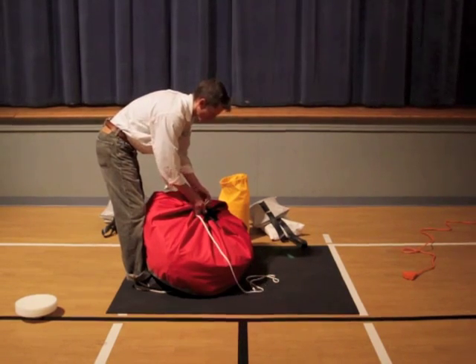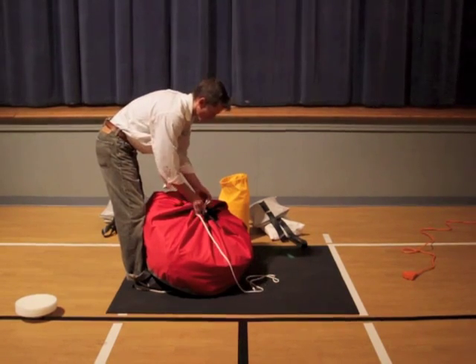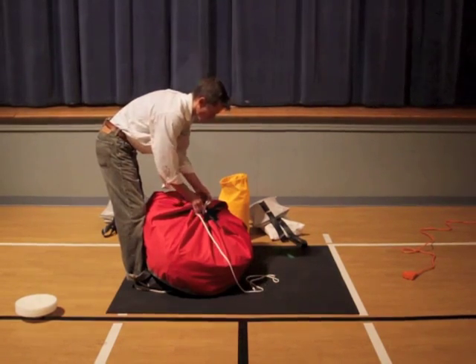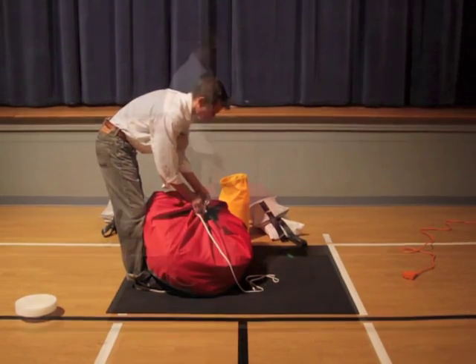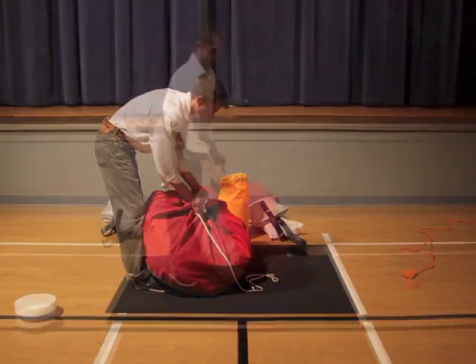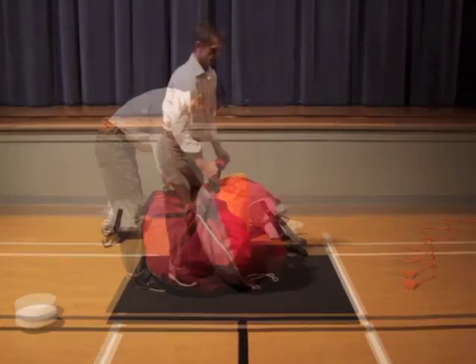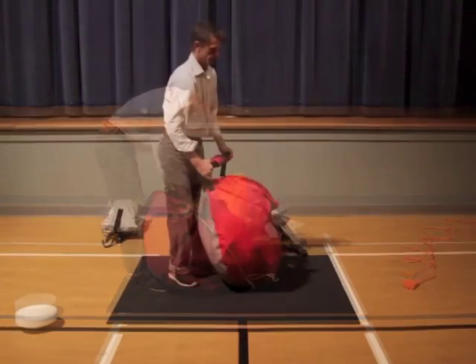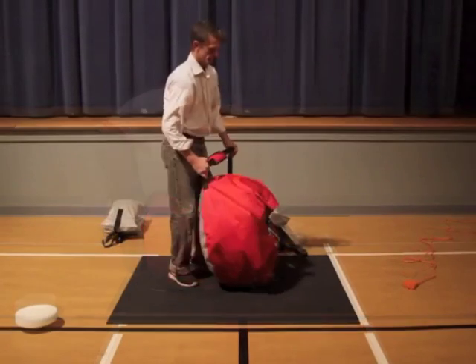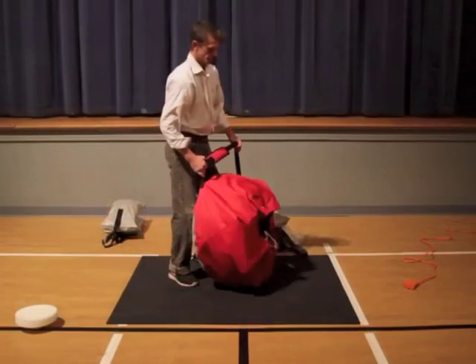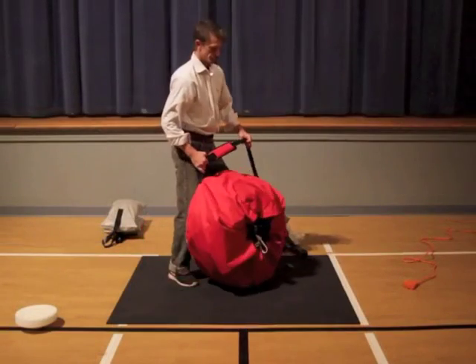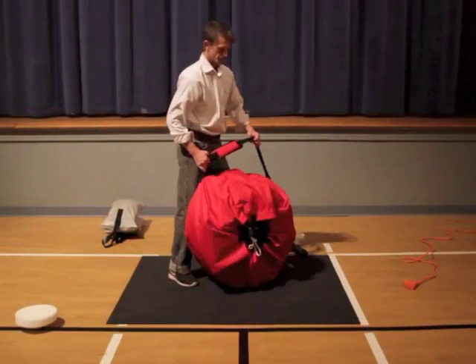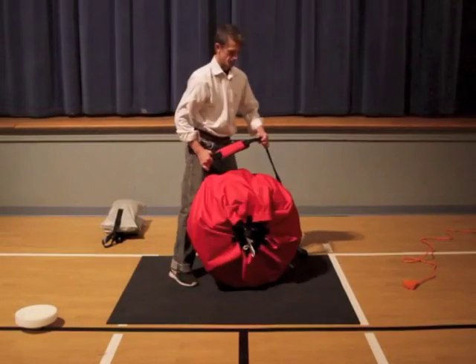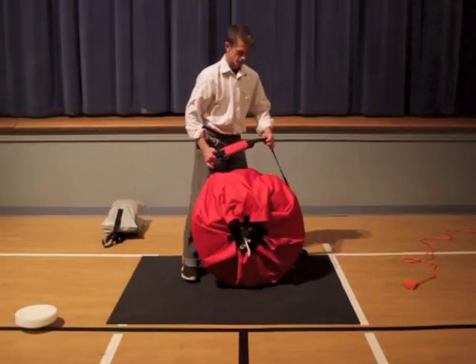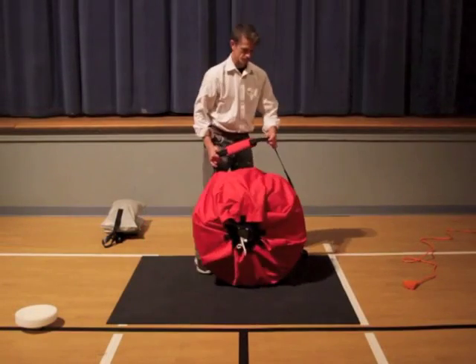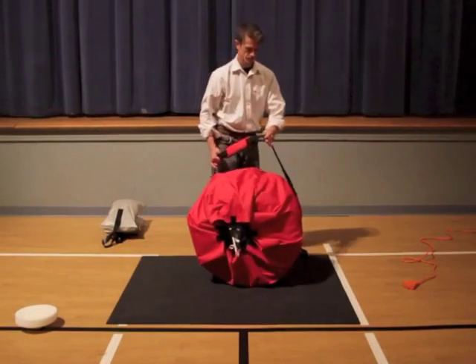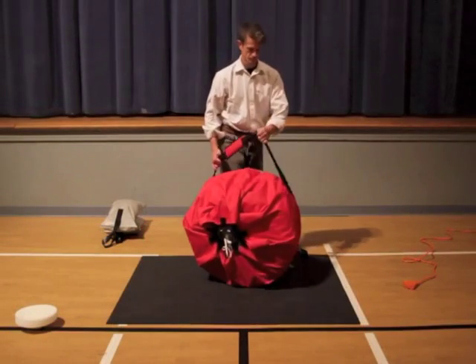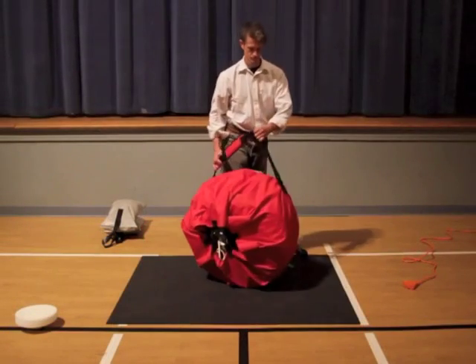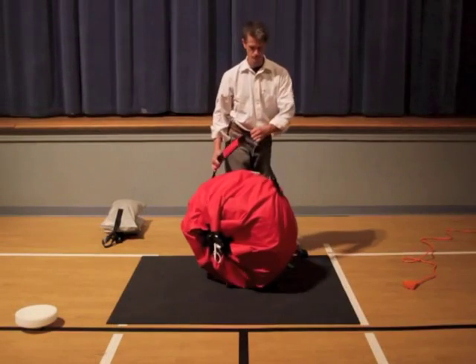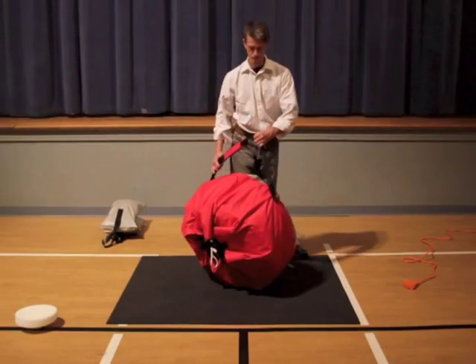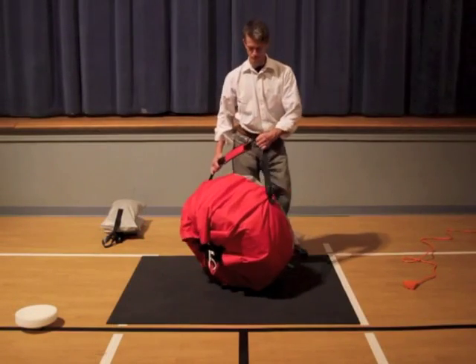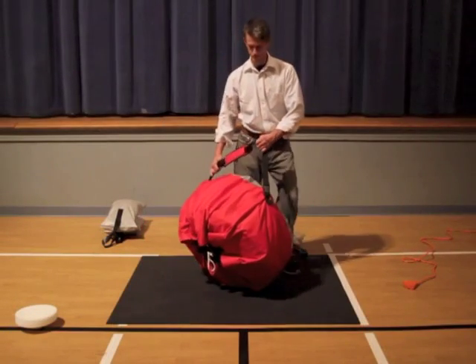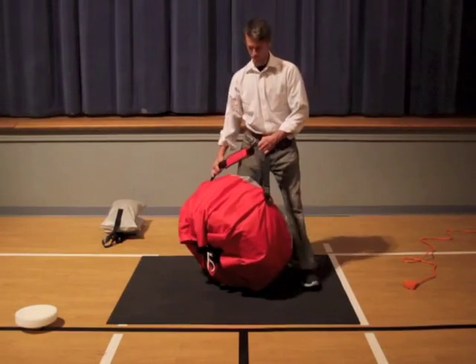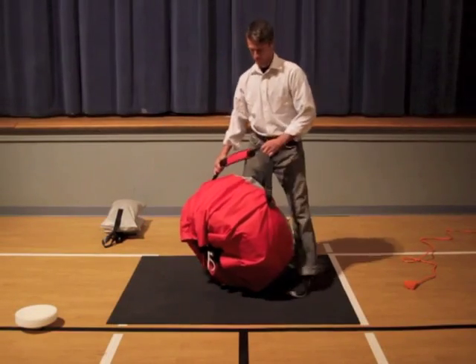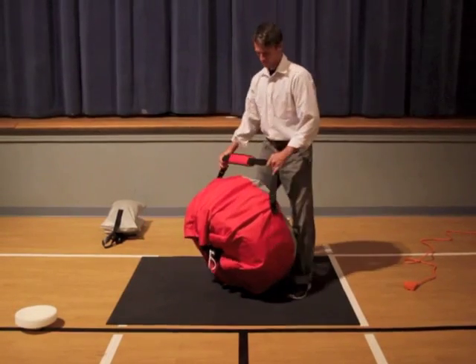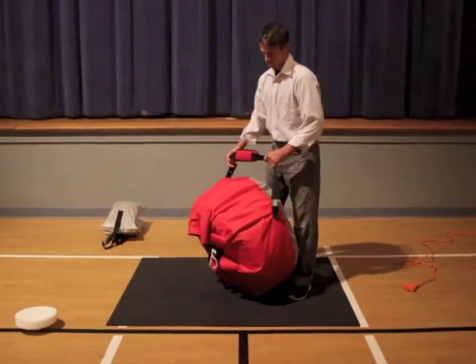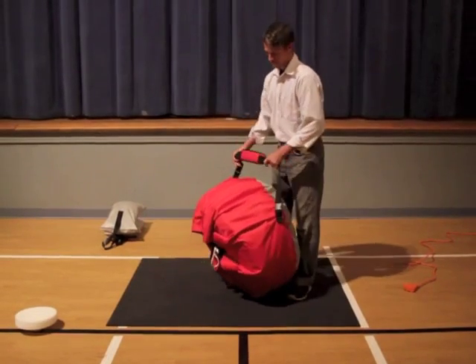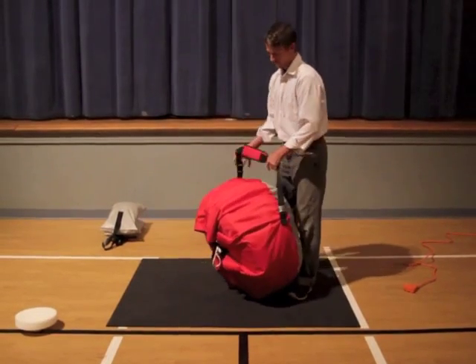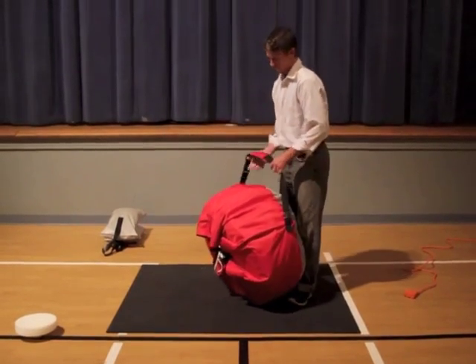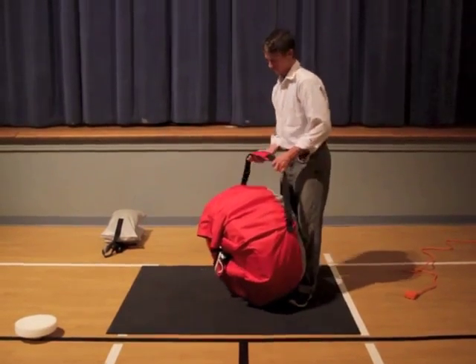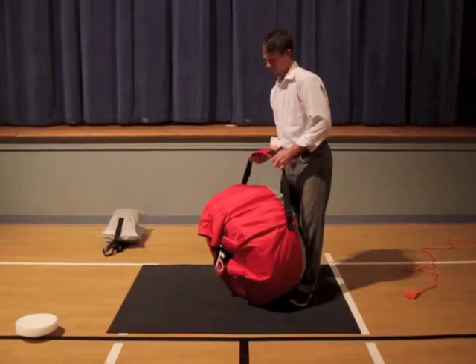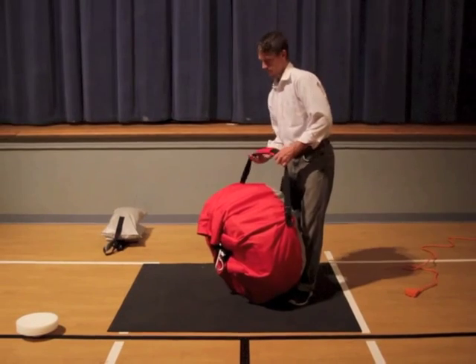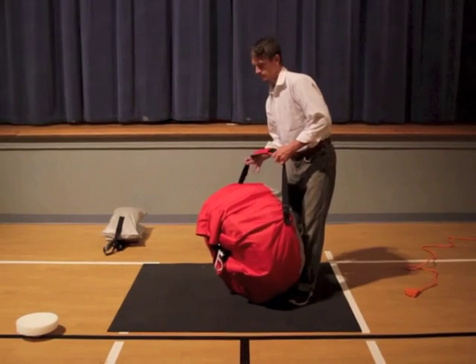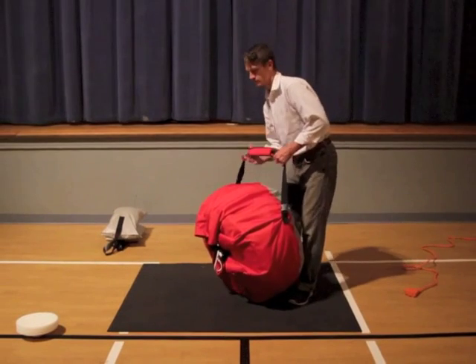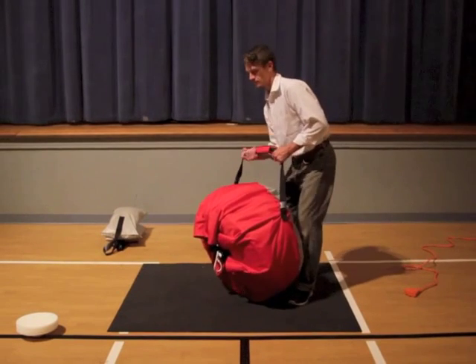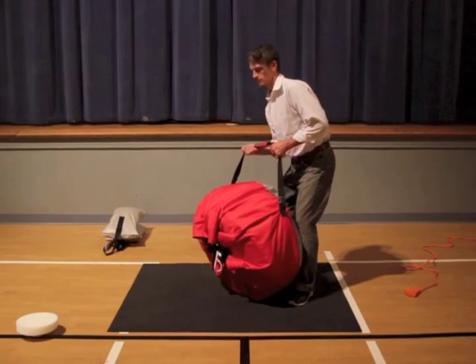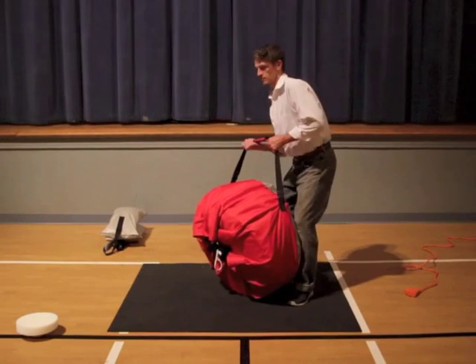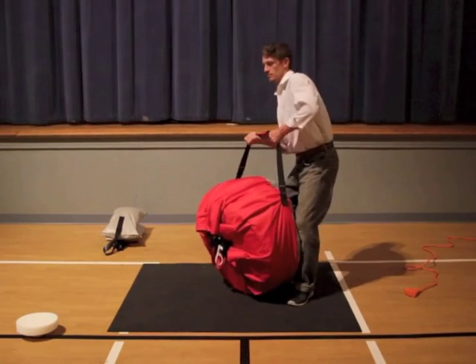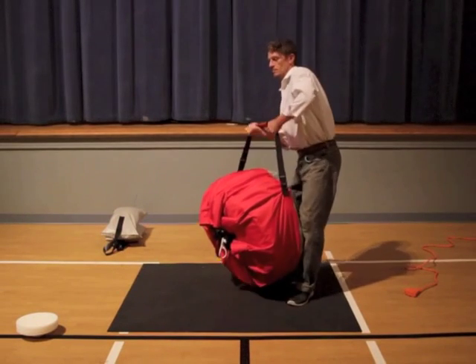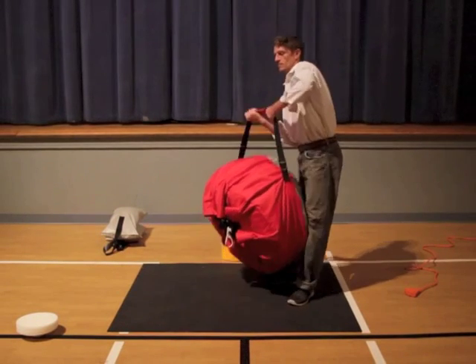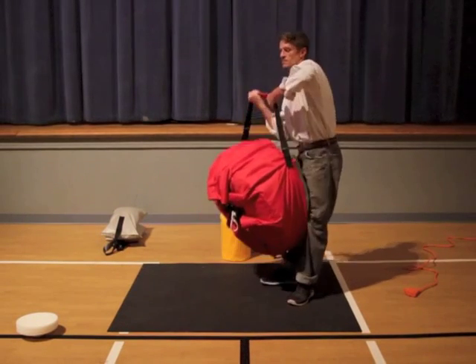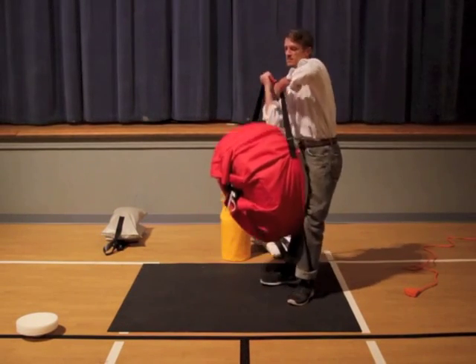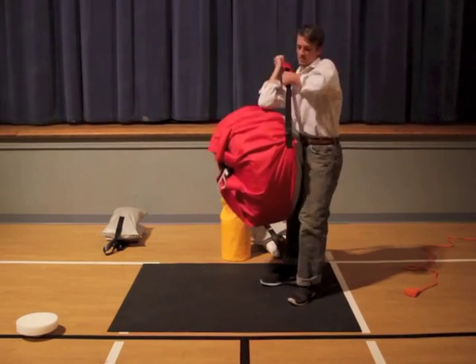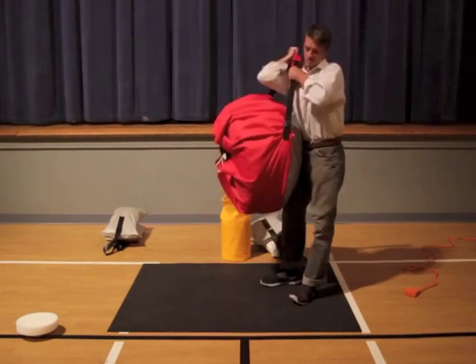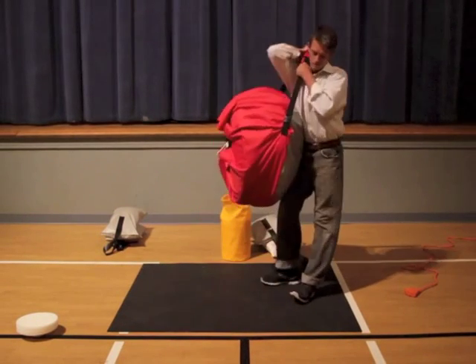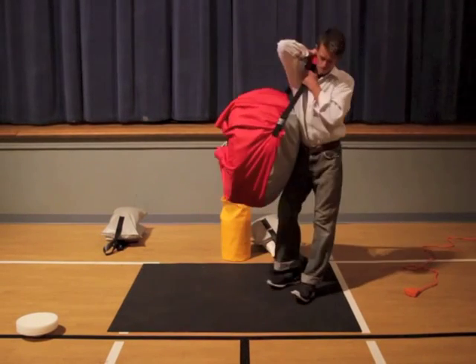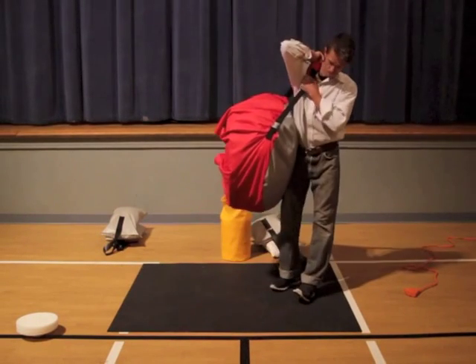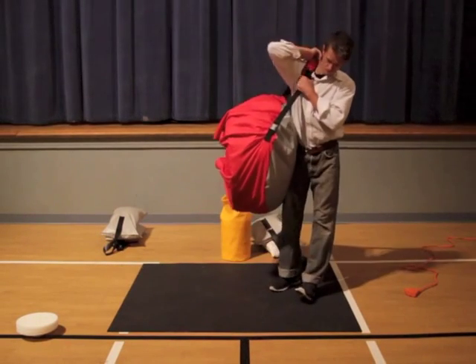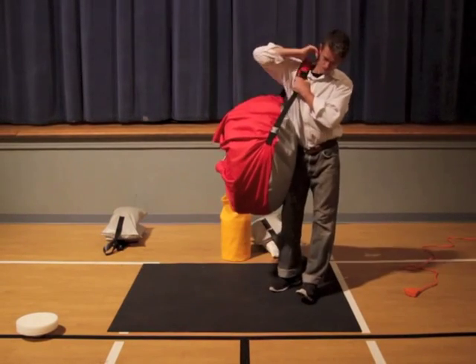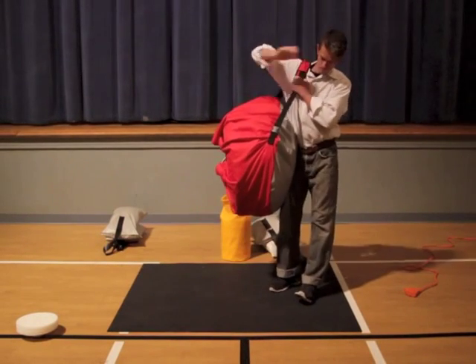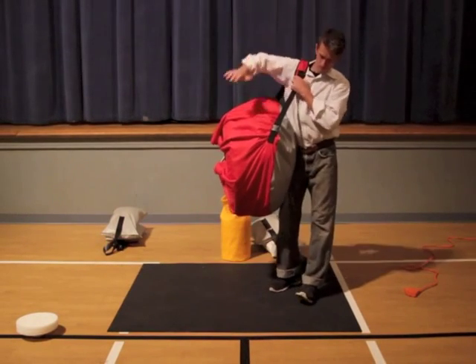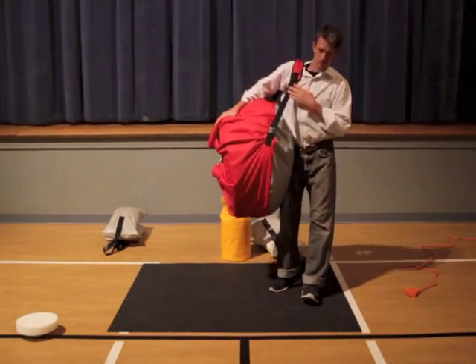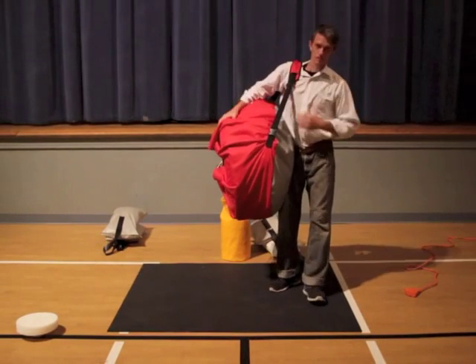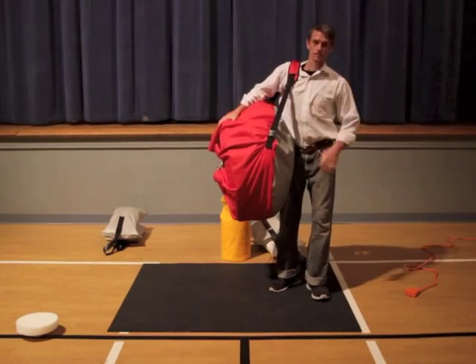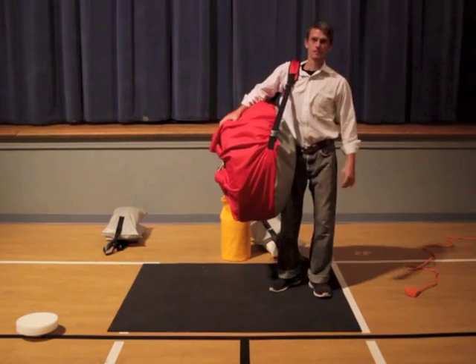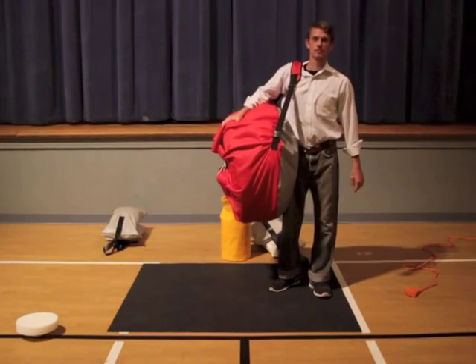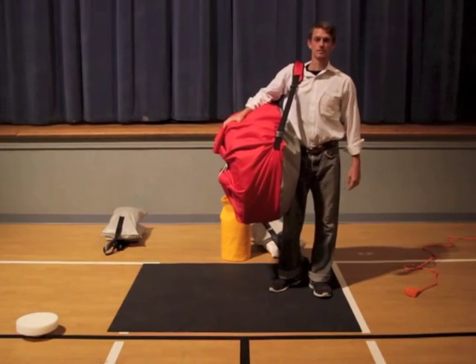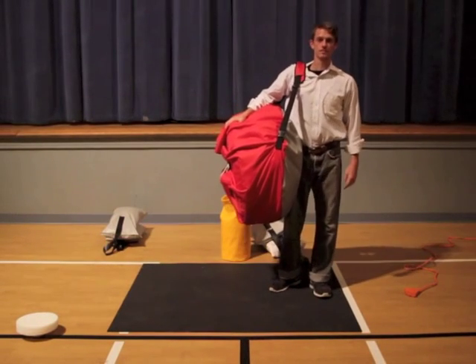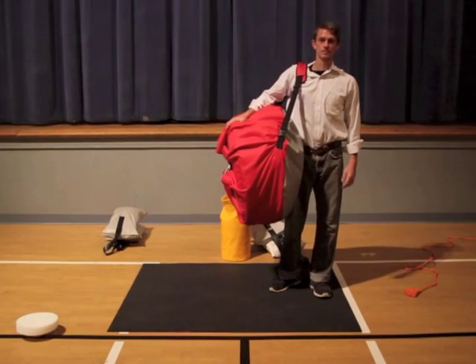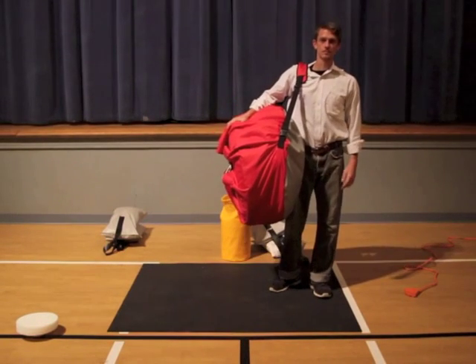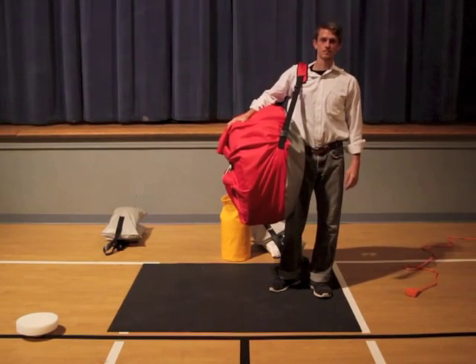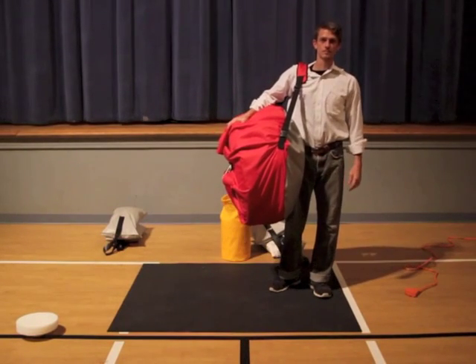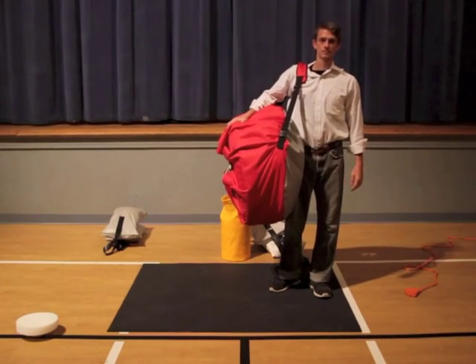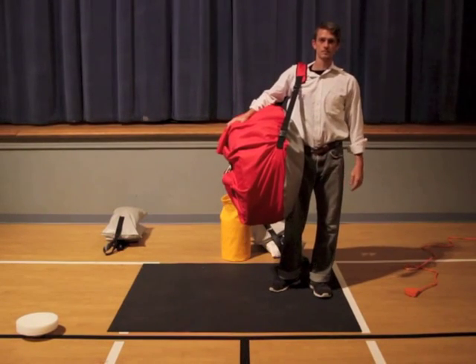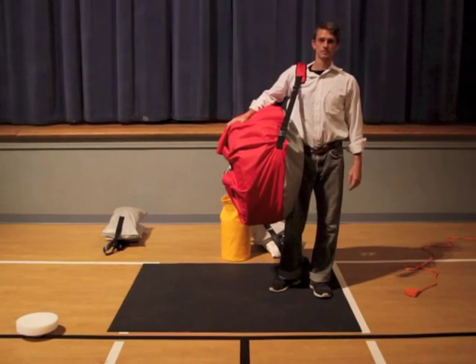In less than five minutes, the Beacon Tower is packed up and ready for the road.